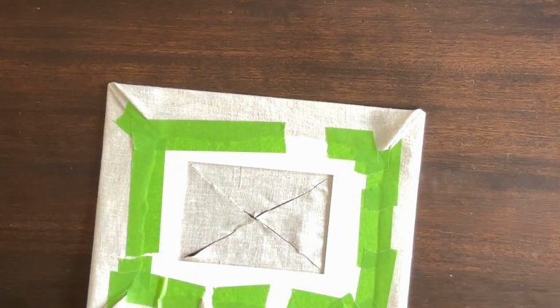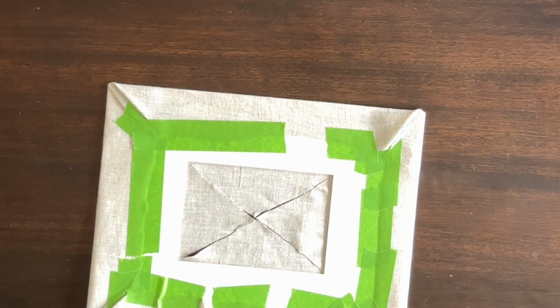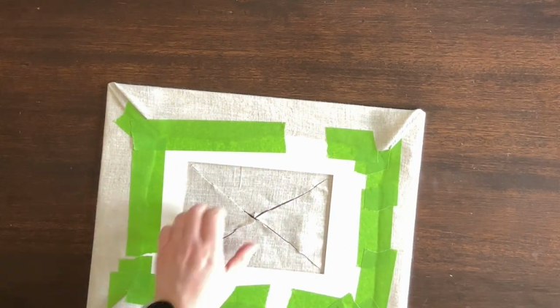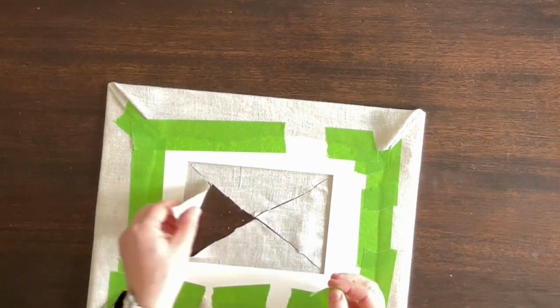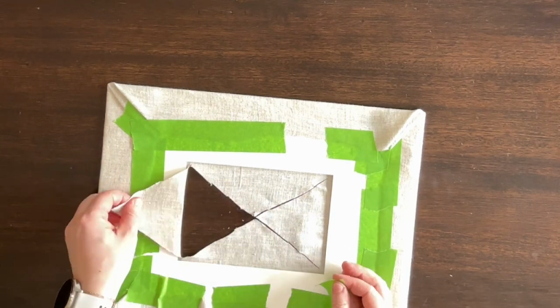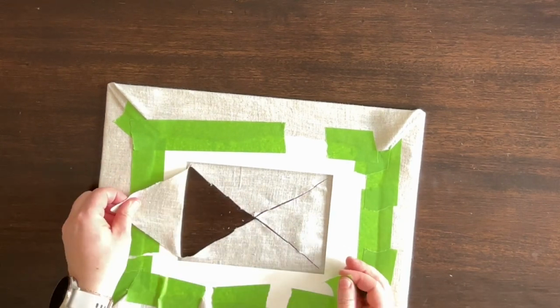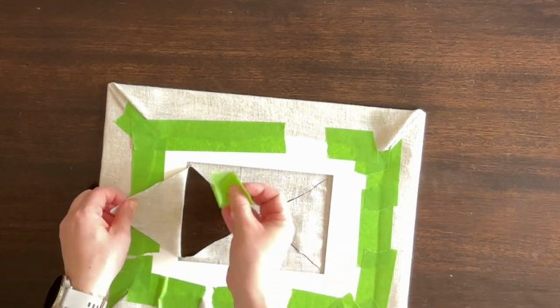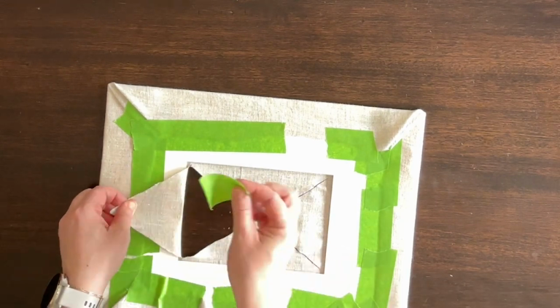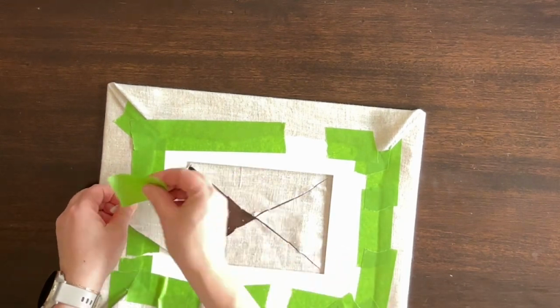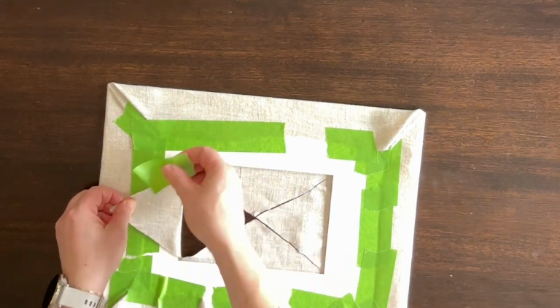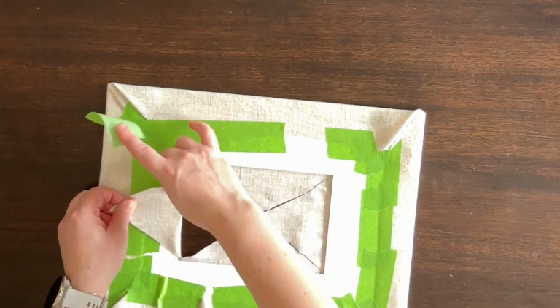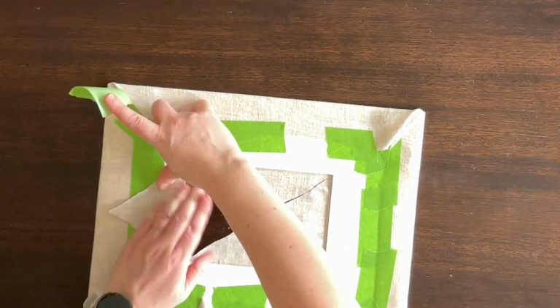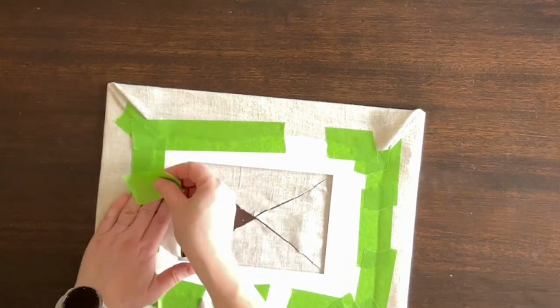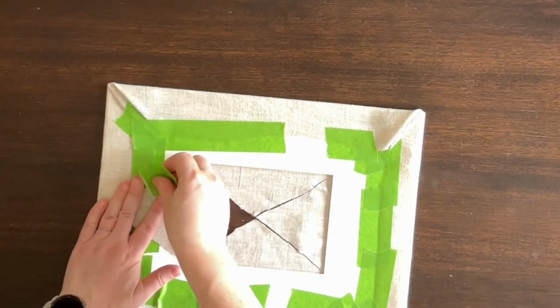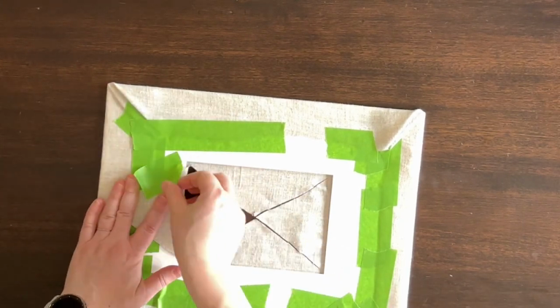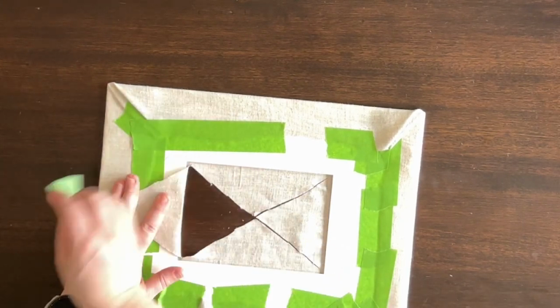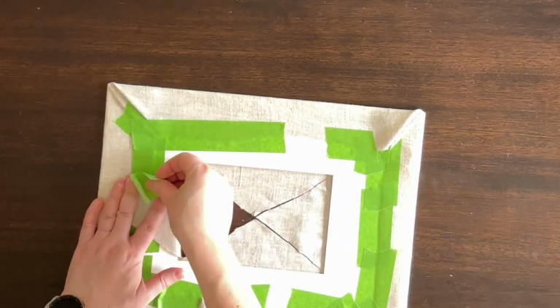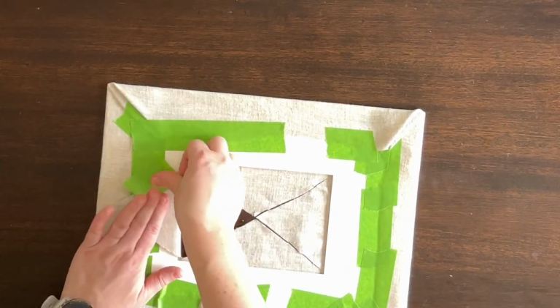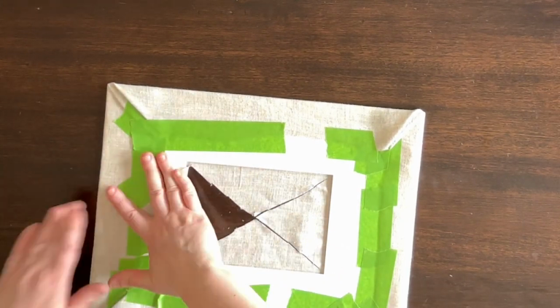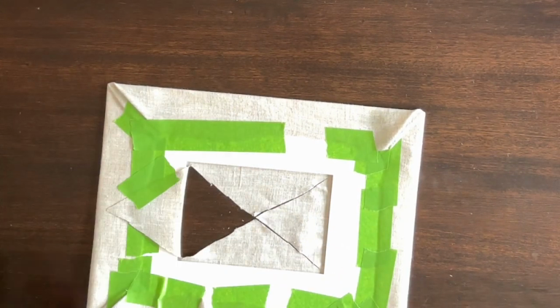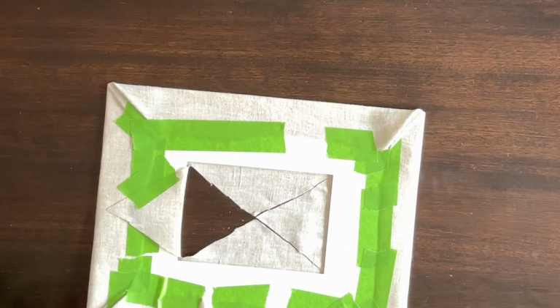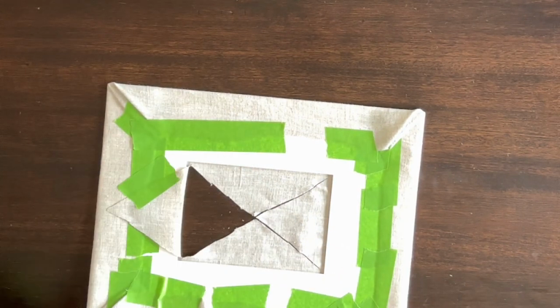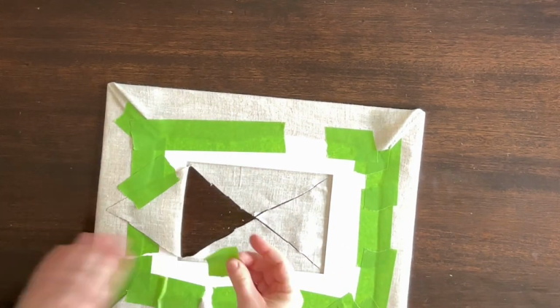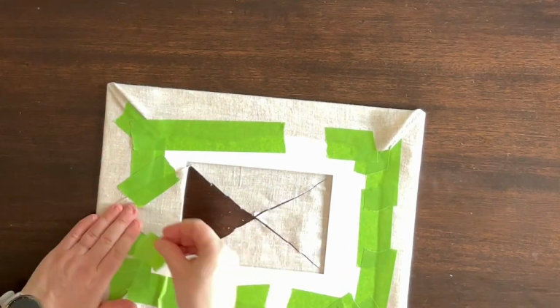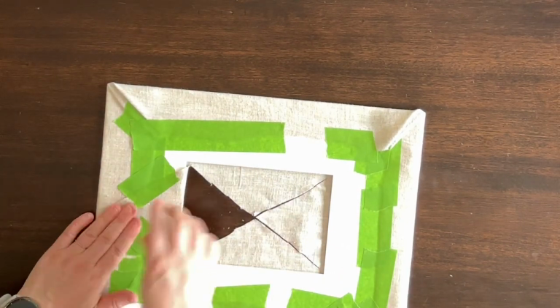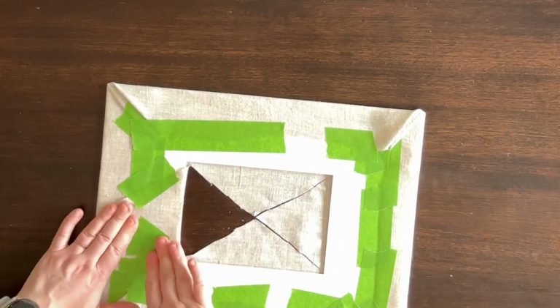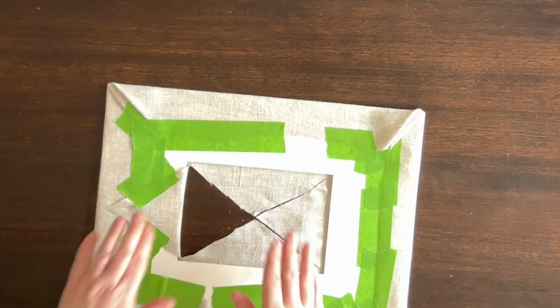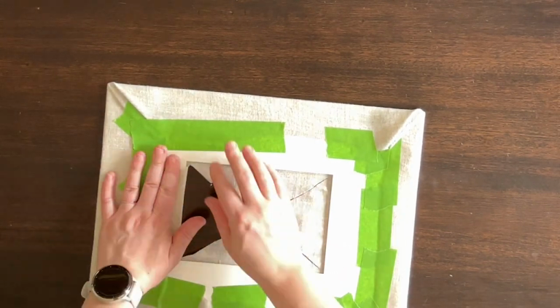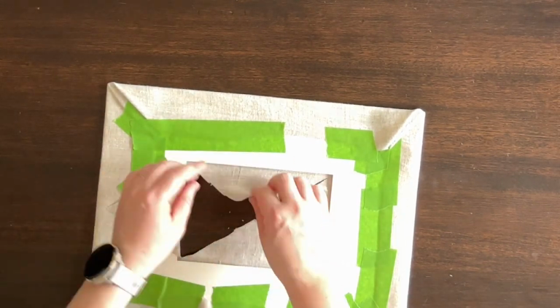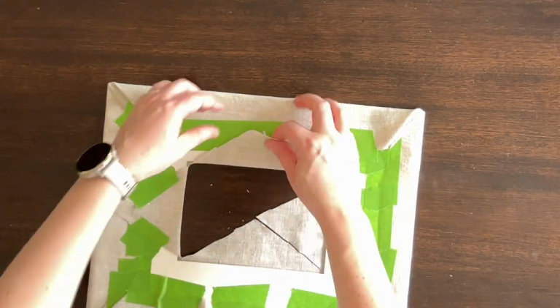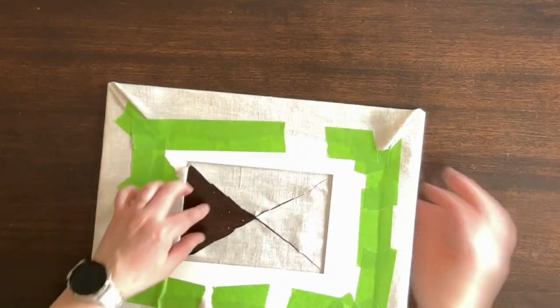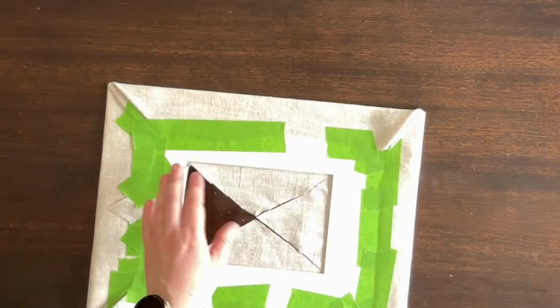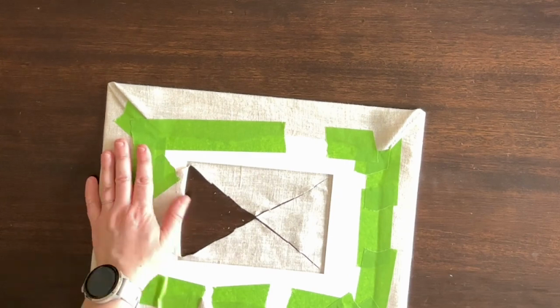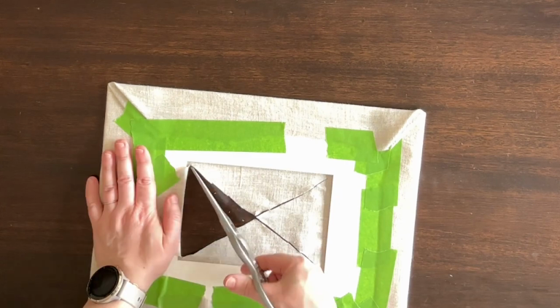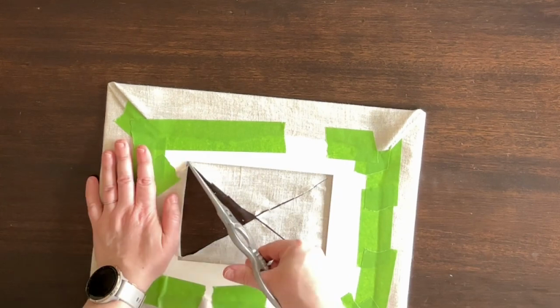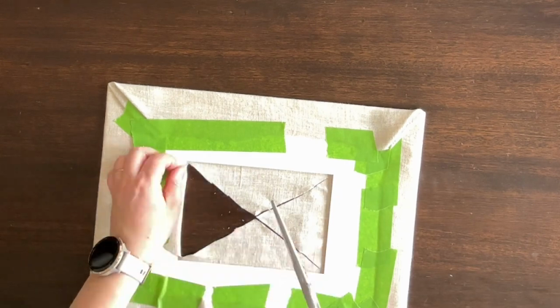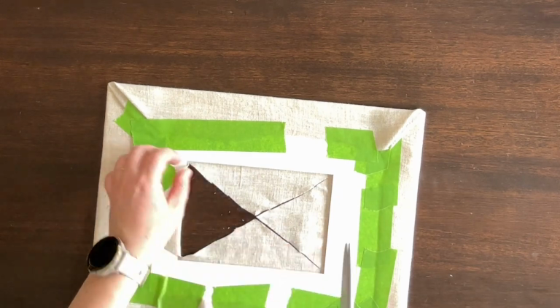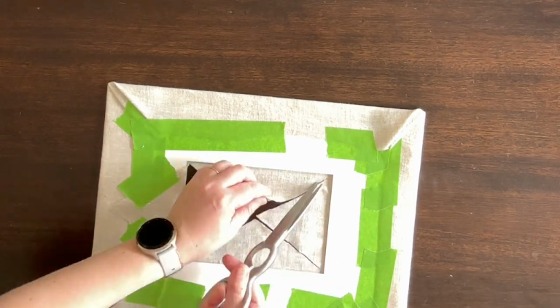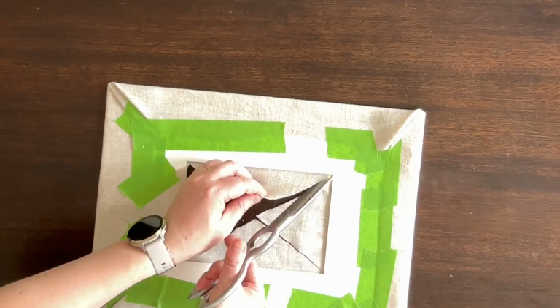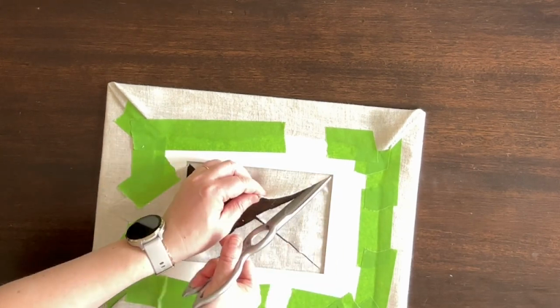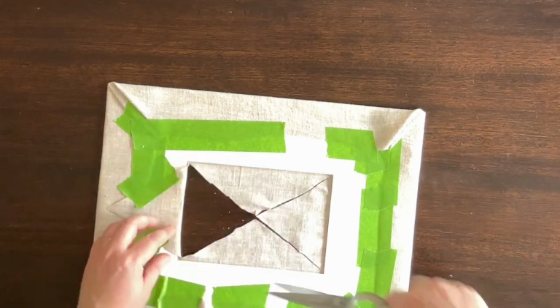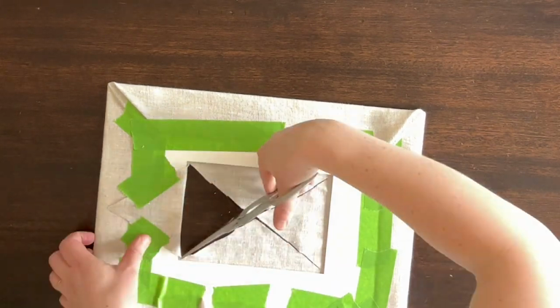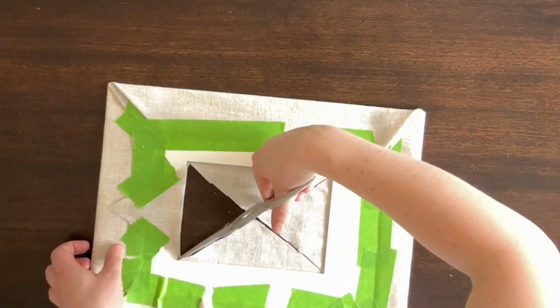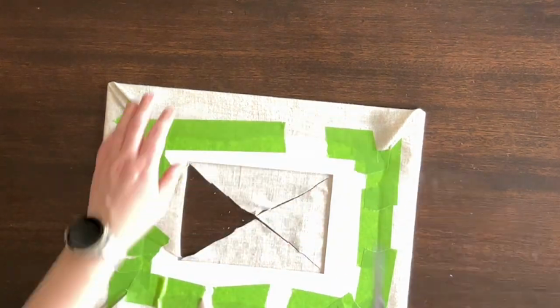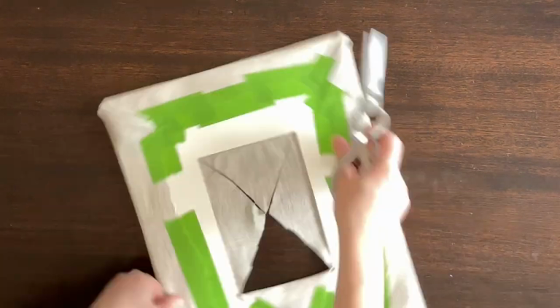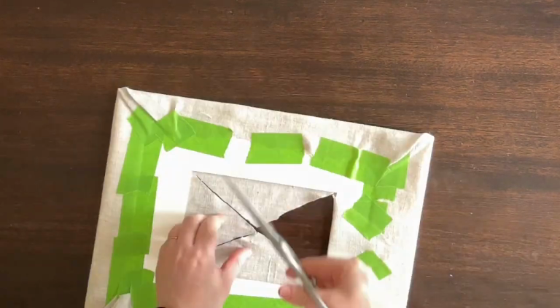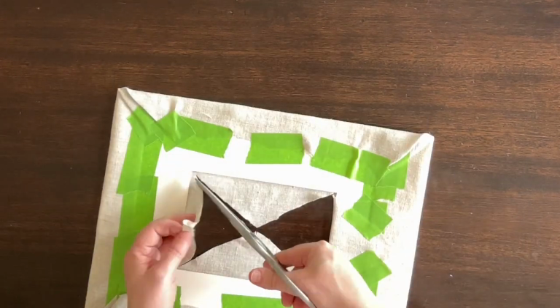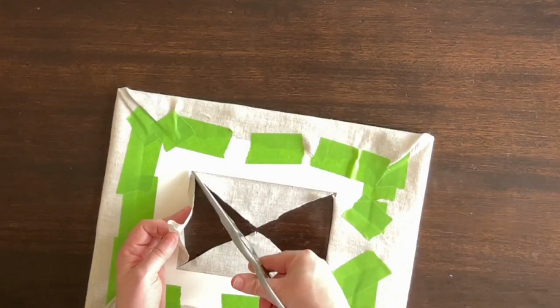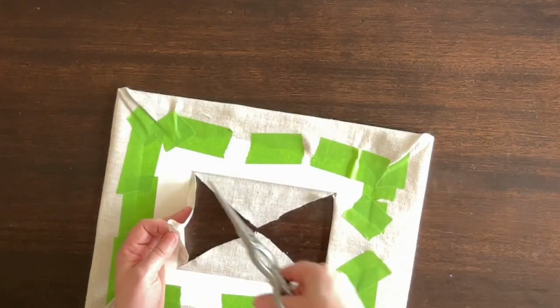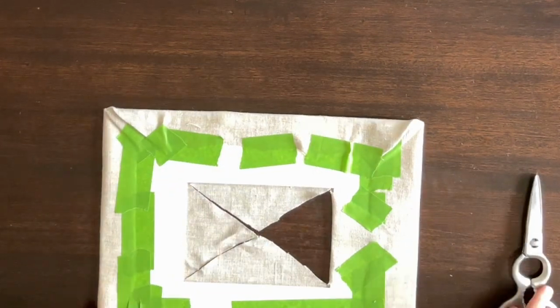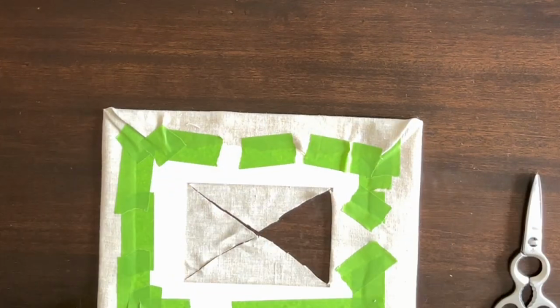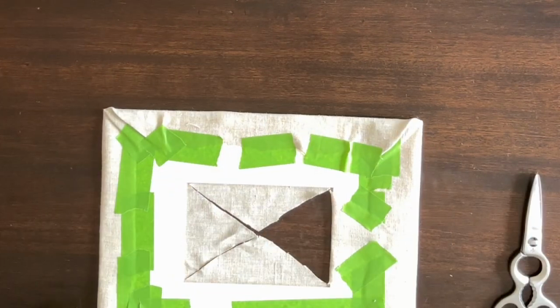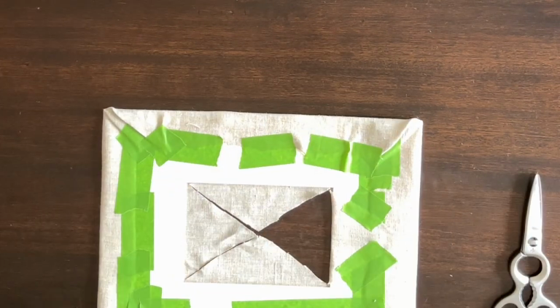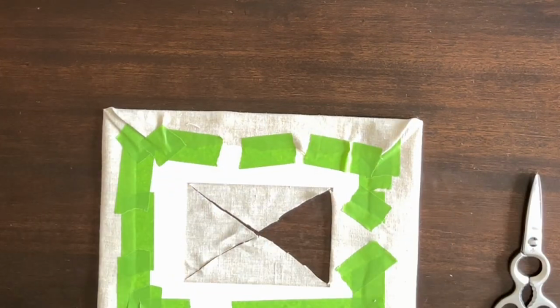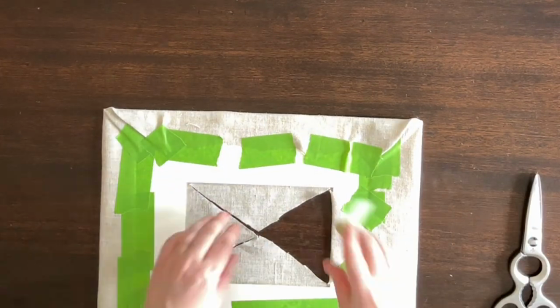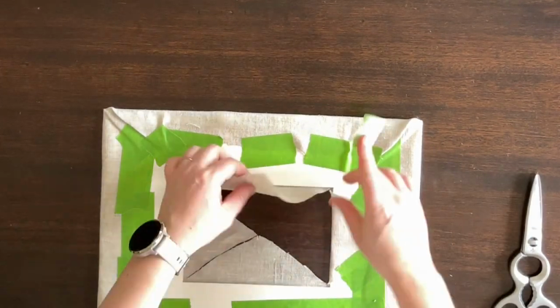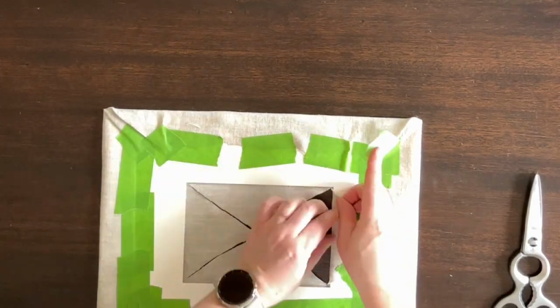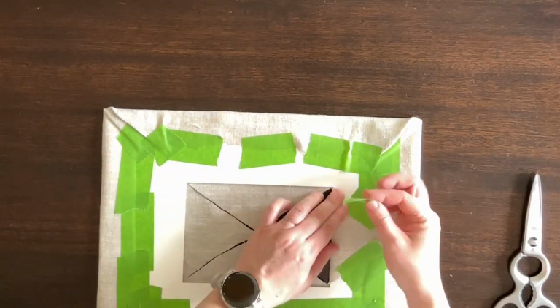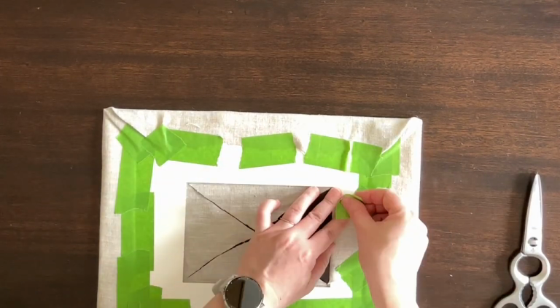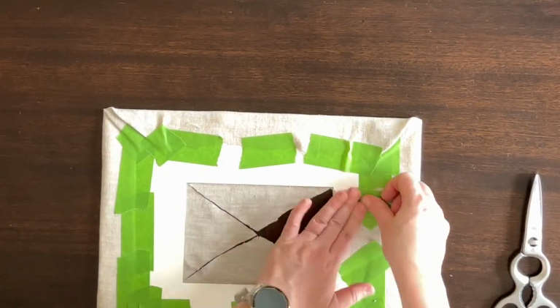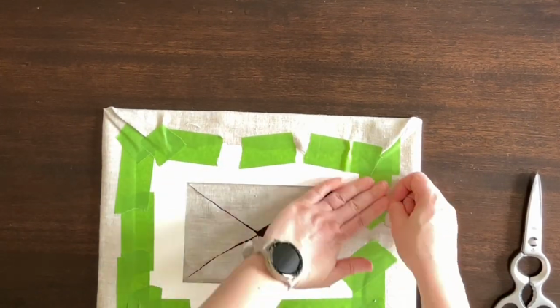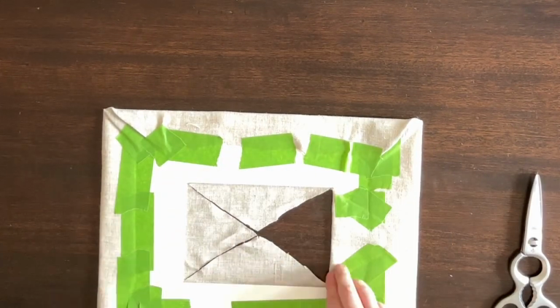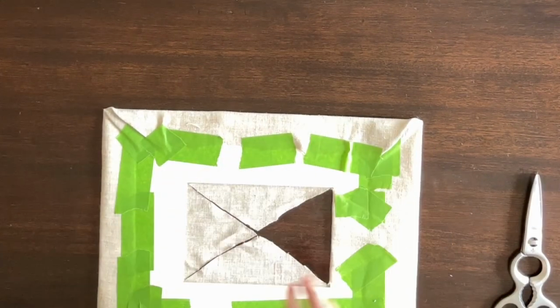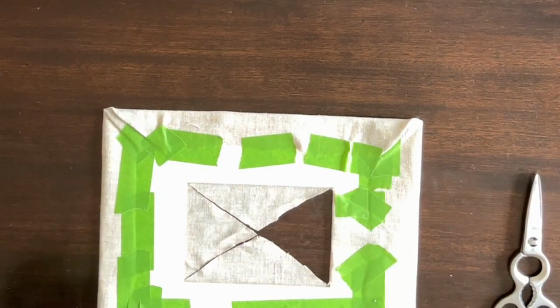Then I simply folded back each little triangle from the center and secured it to my photo mat using some painter's tape.